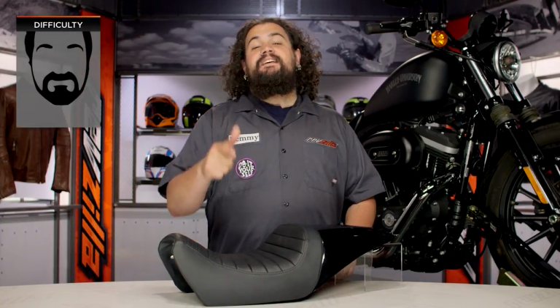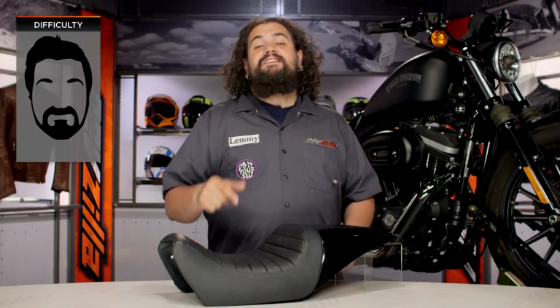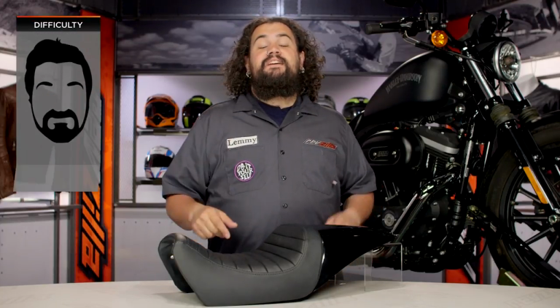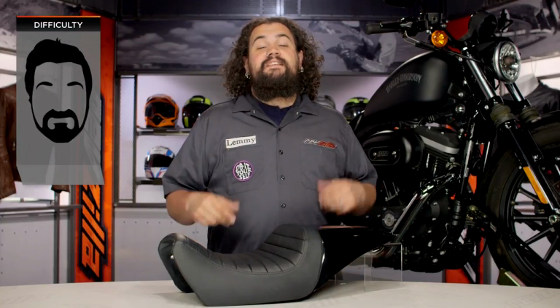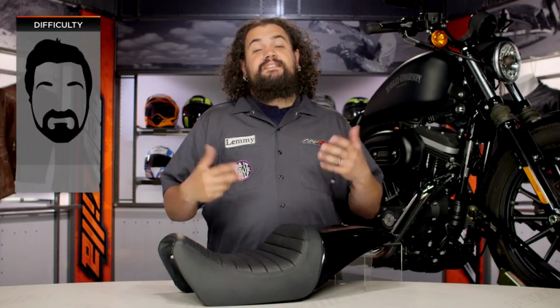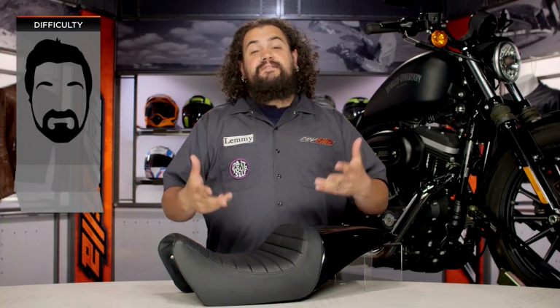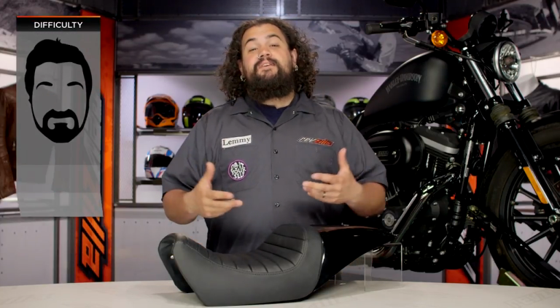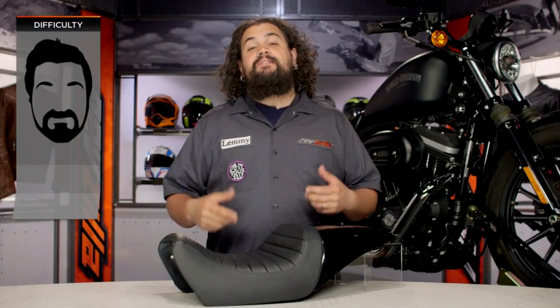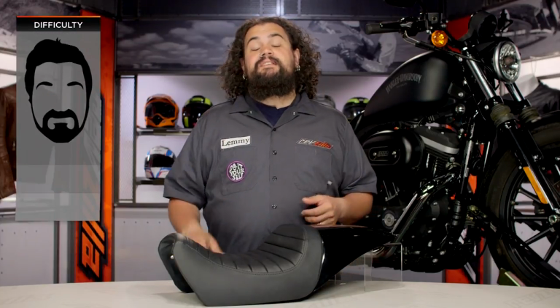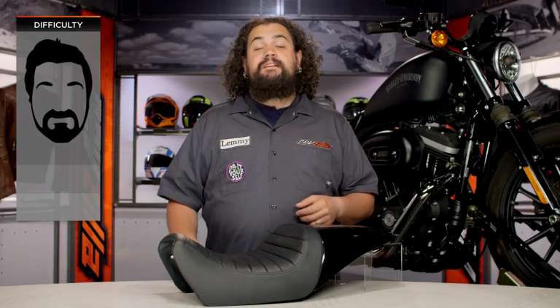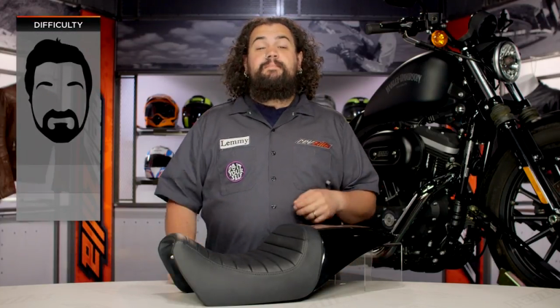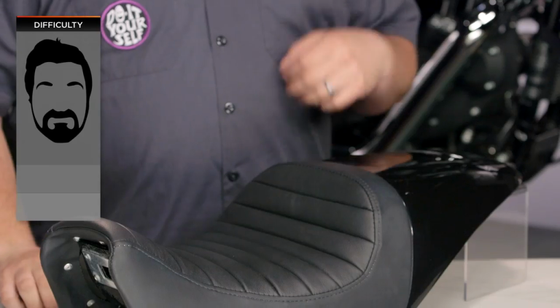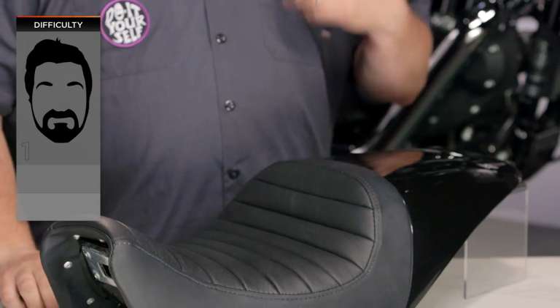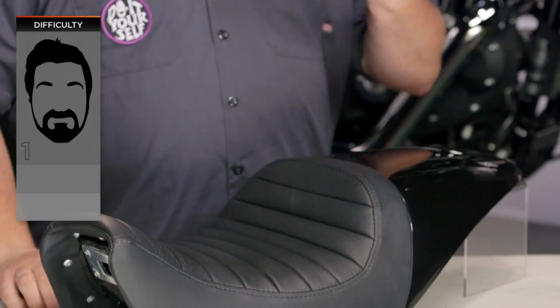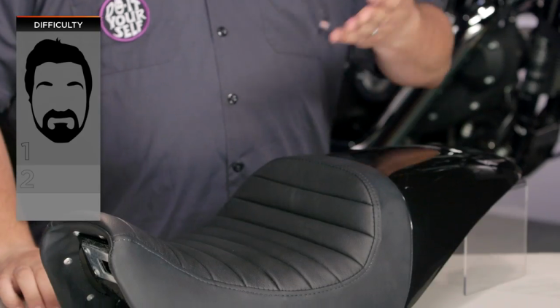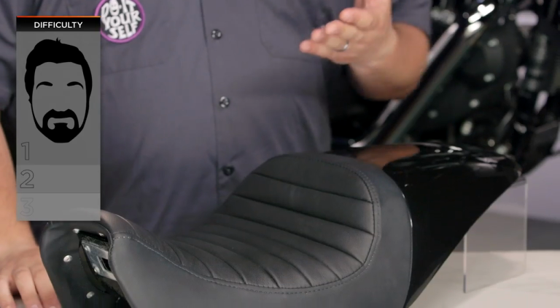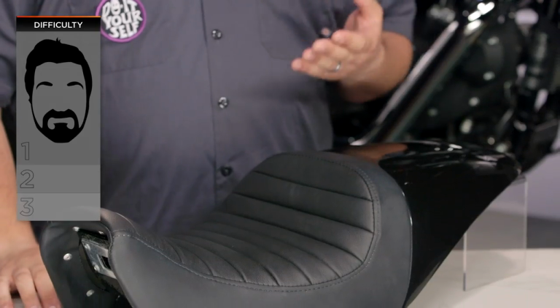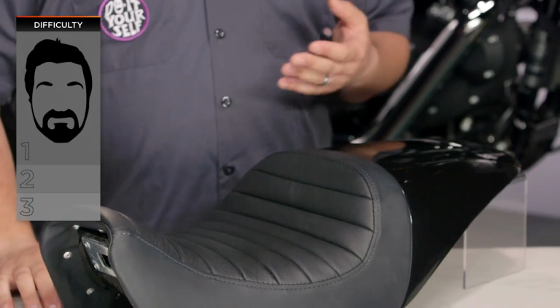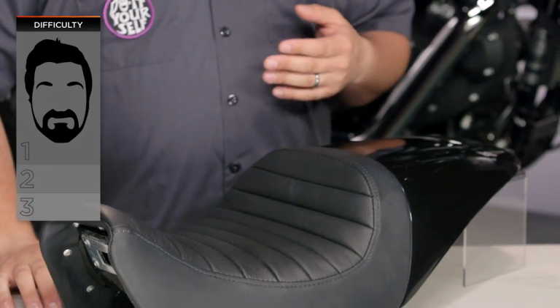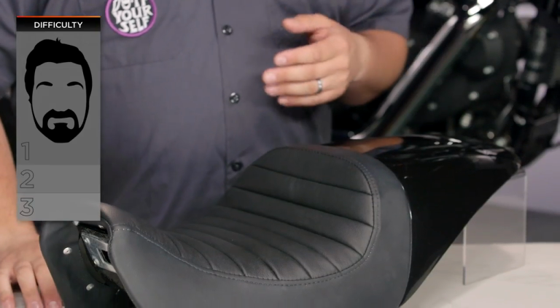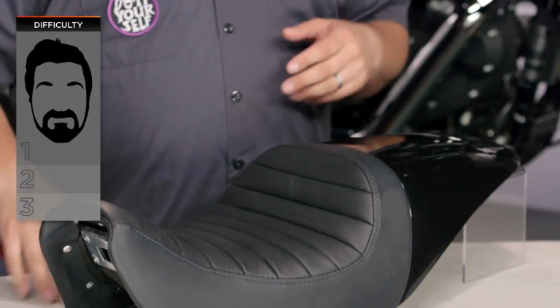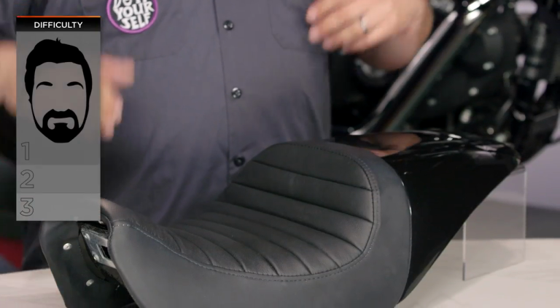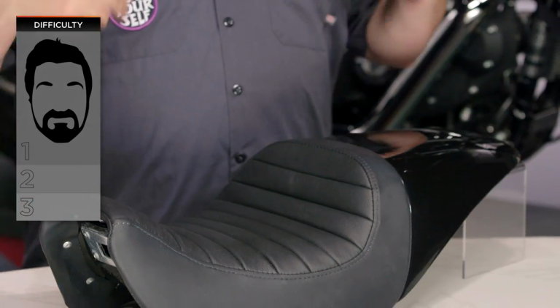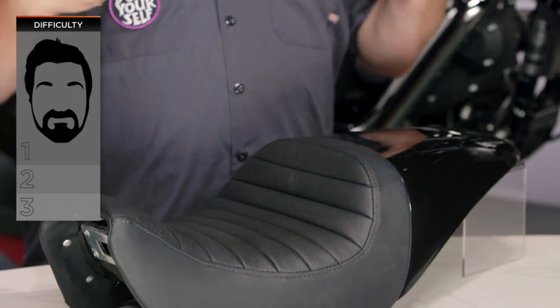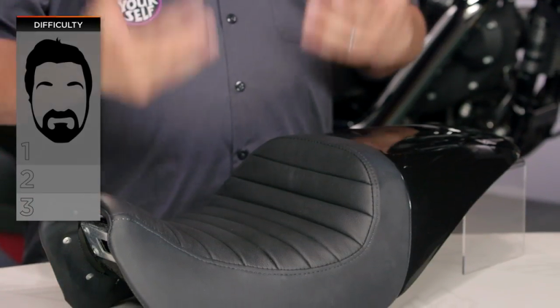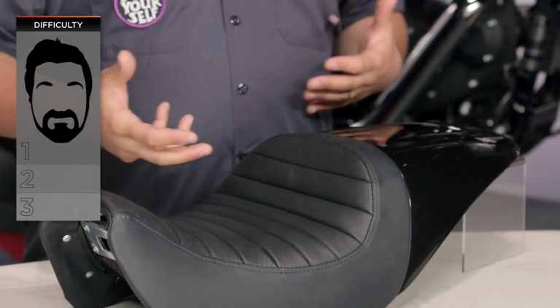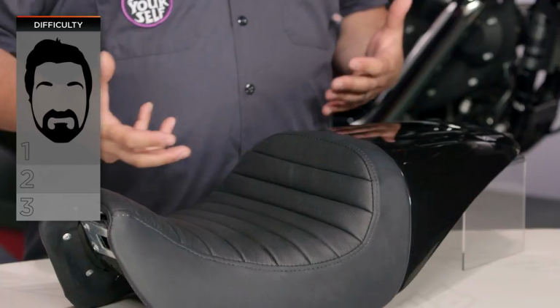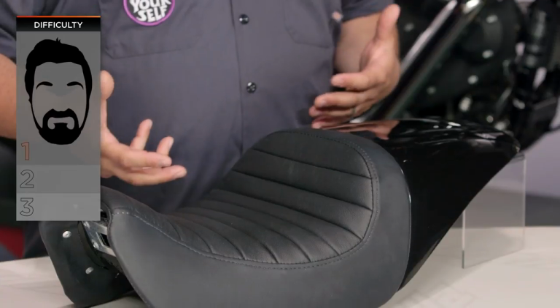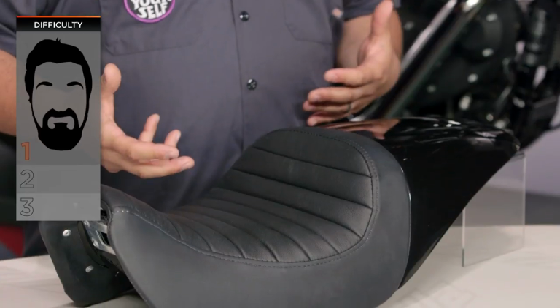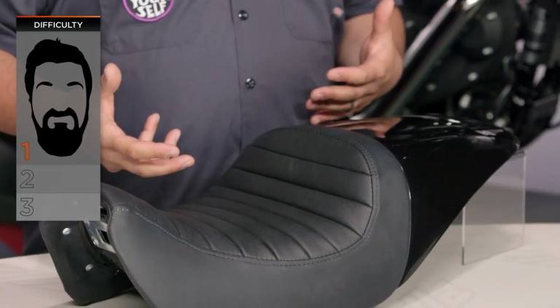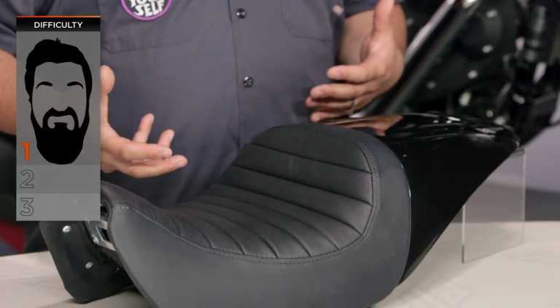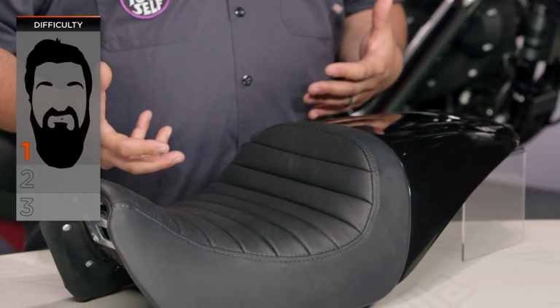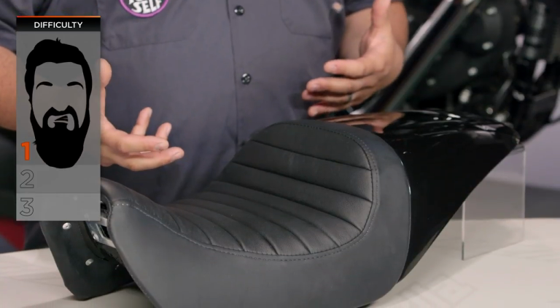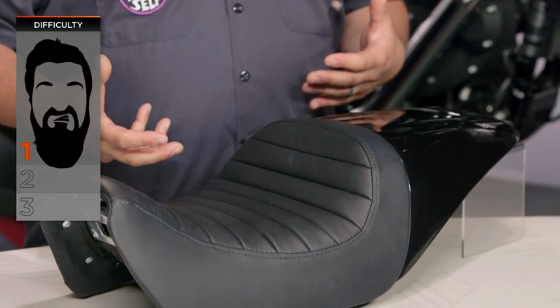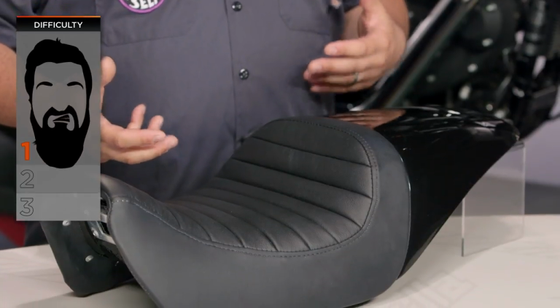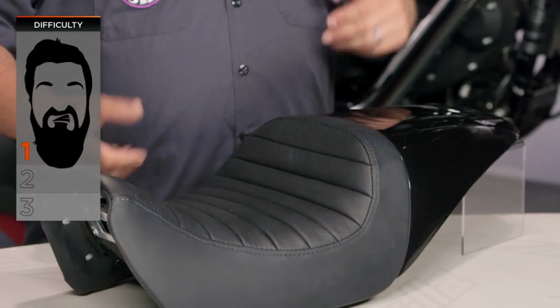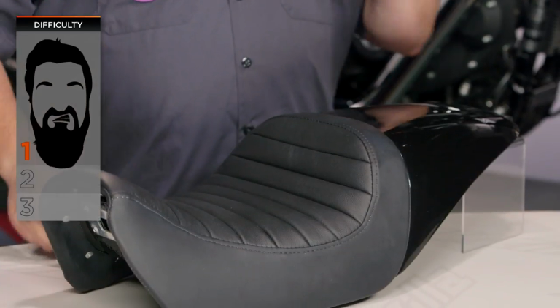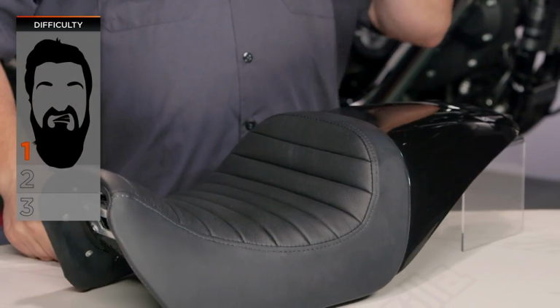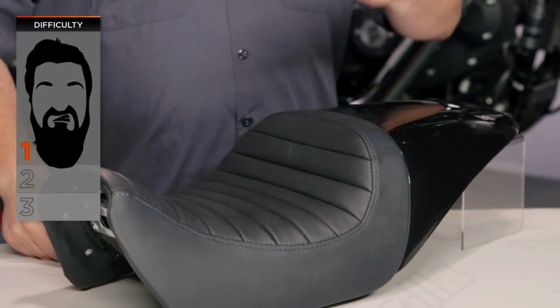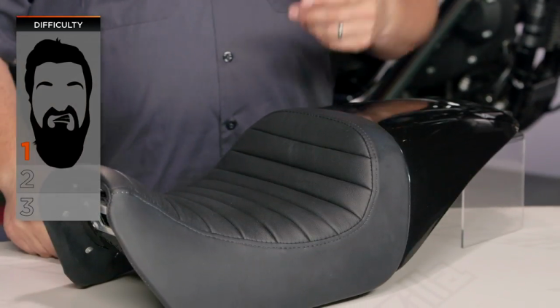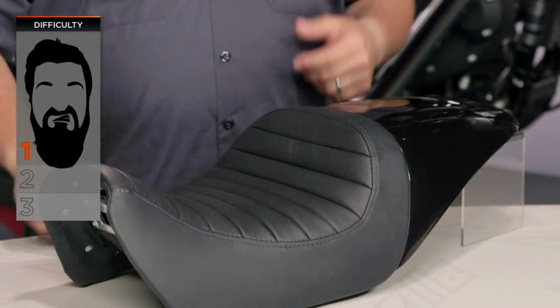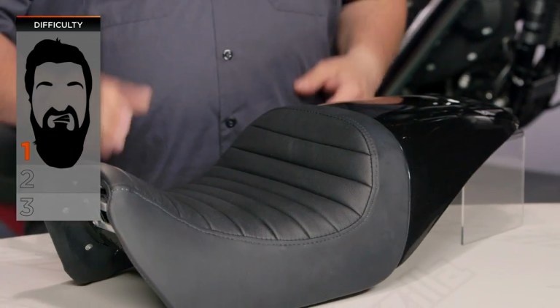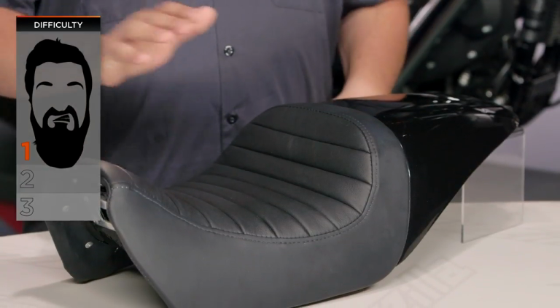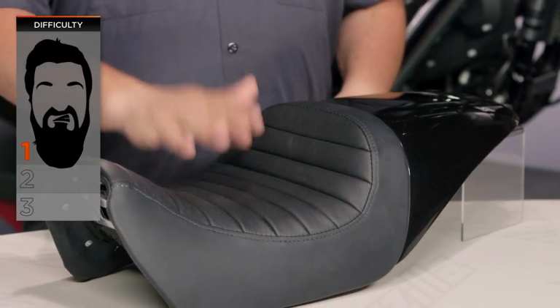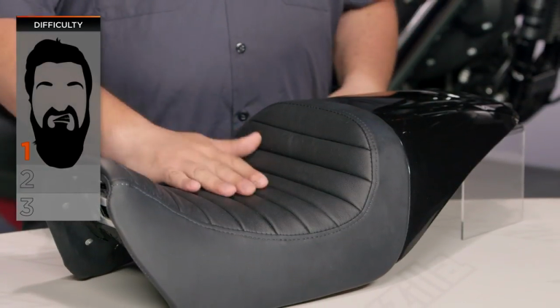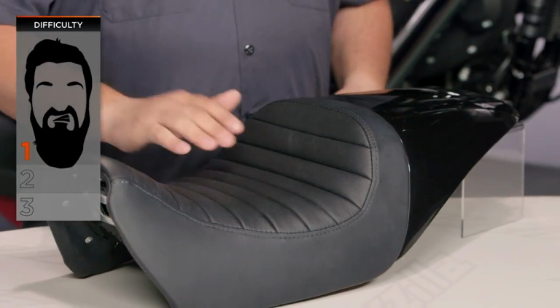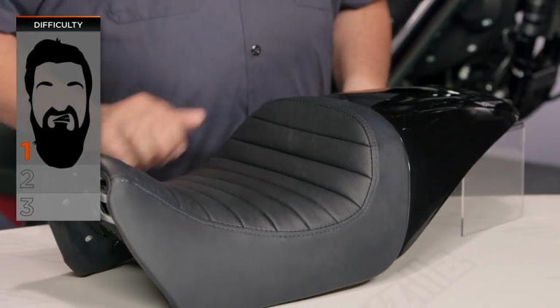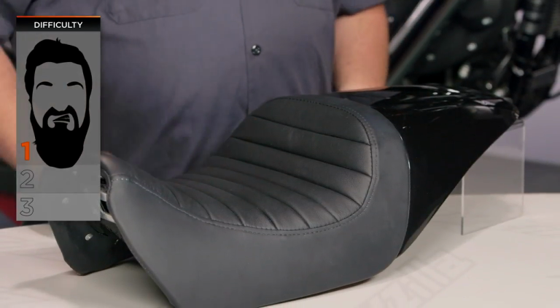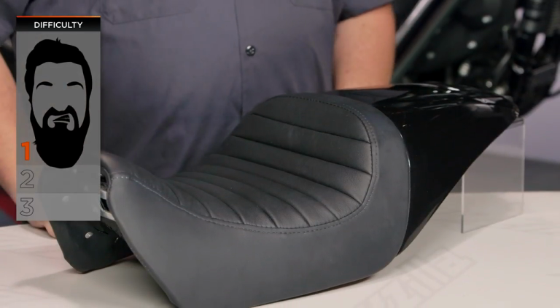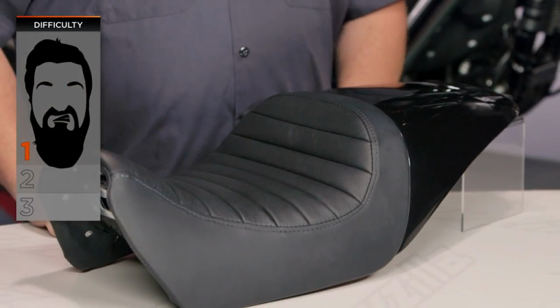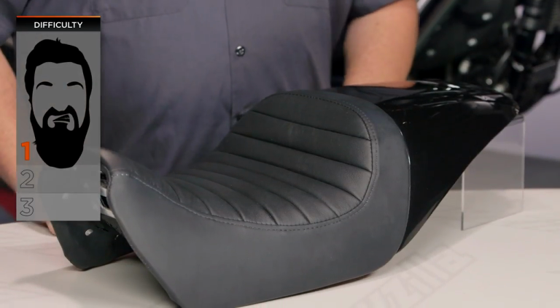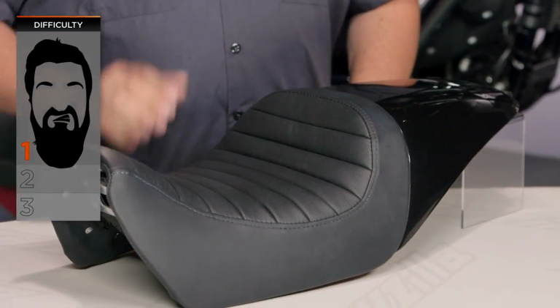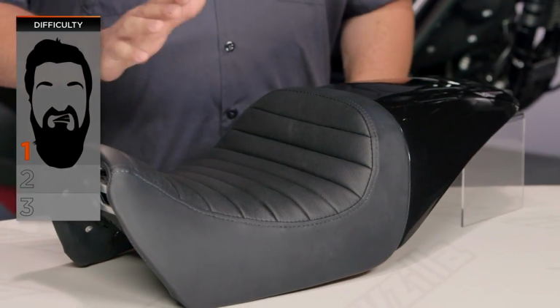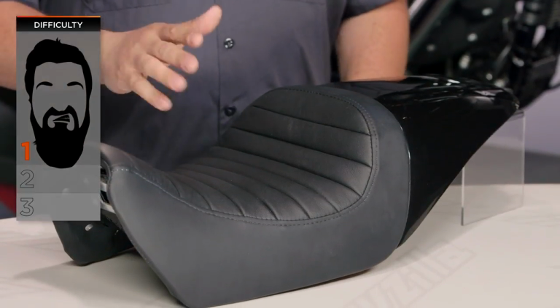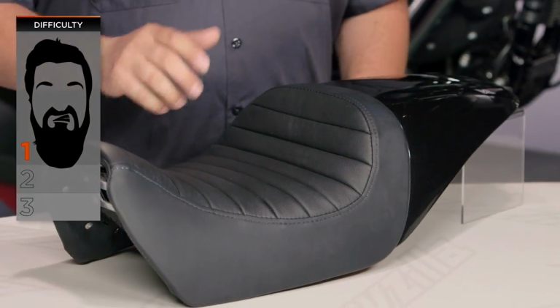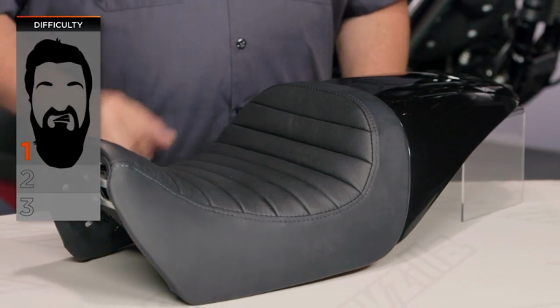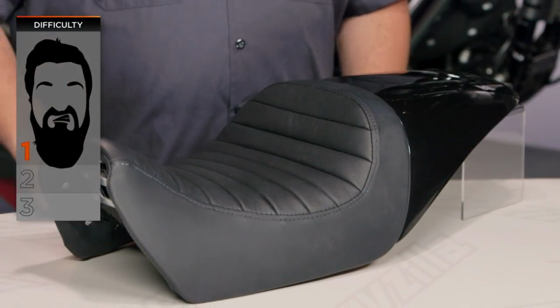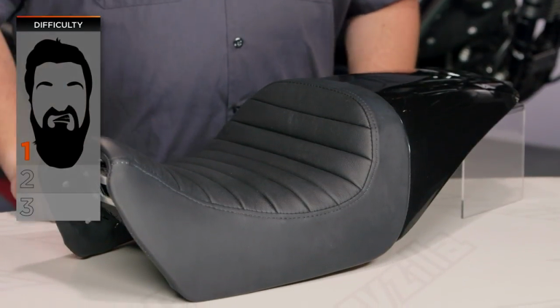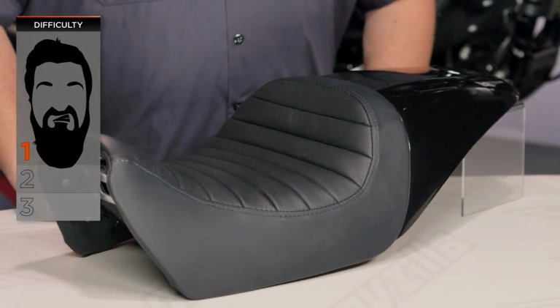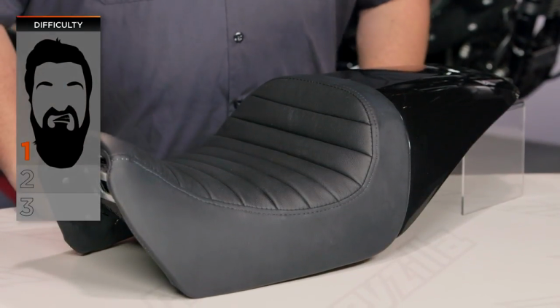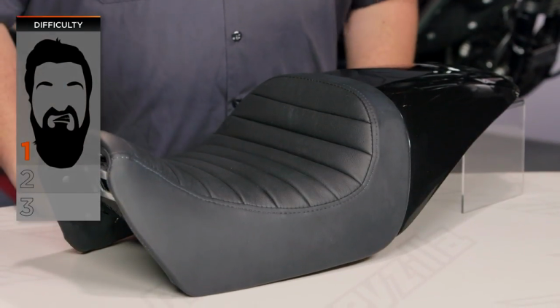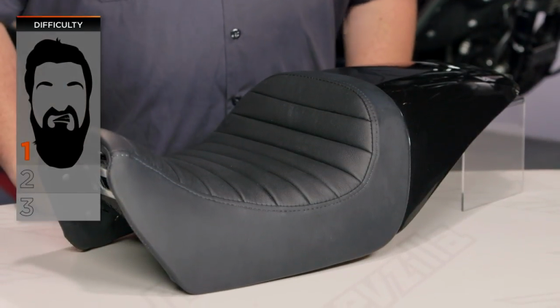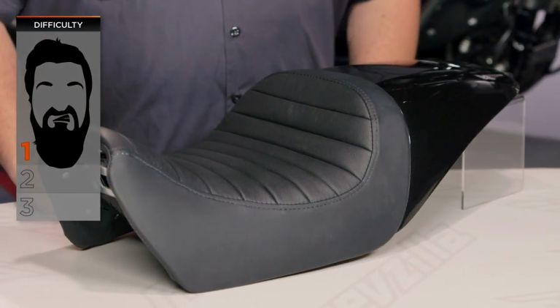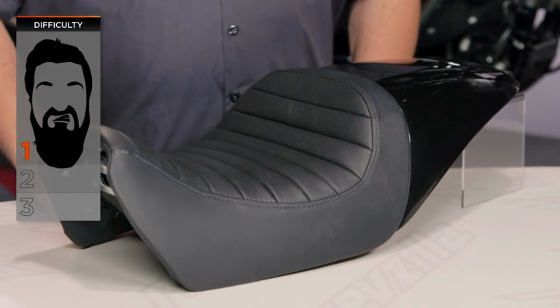Installation on this is fairly simple. You're looking at one beard for the actual installation itself, but you should know that this thing is going to require just a touch of paint and bodywork.